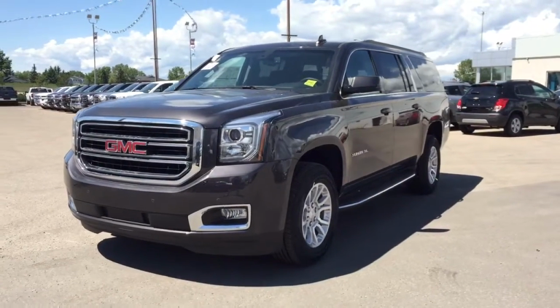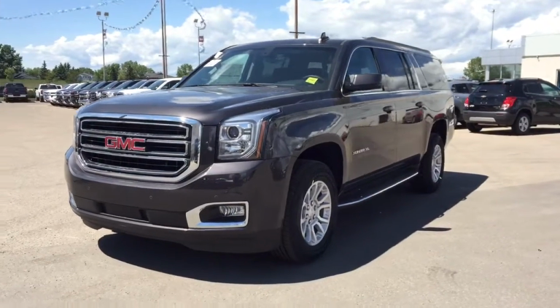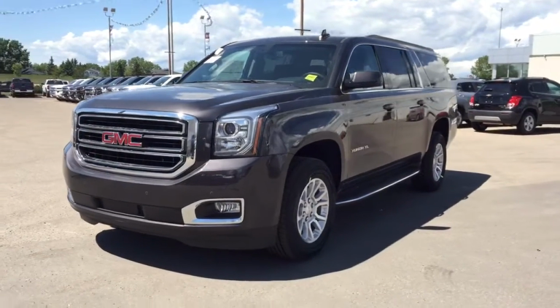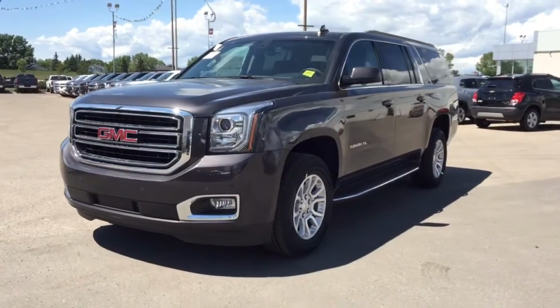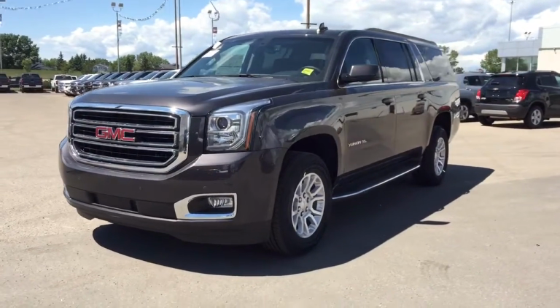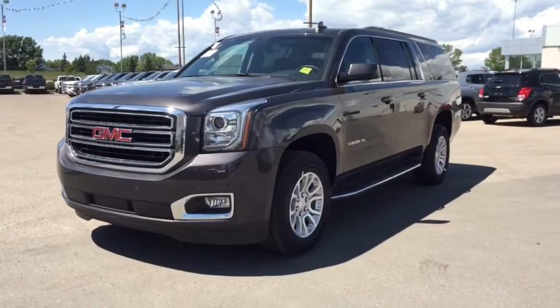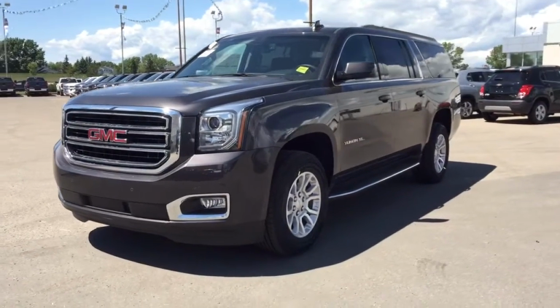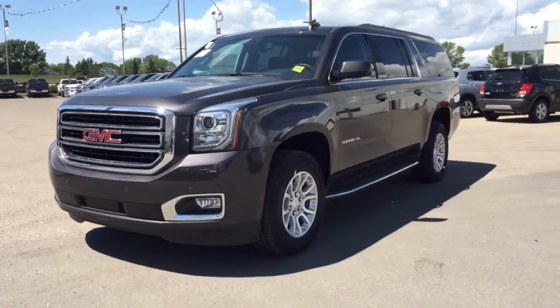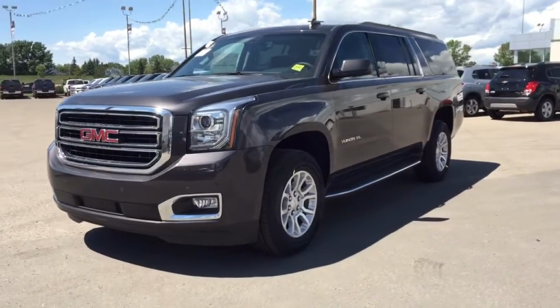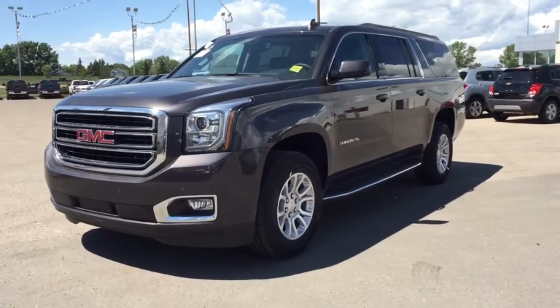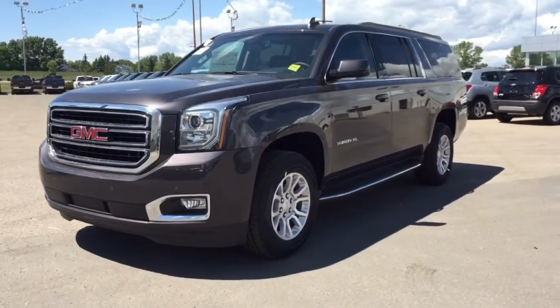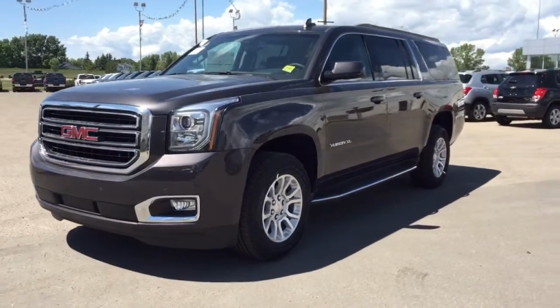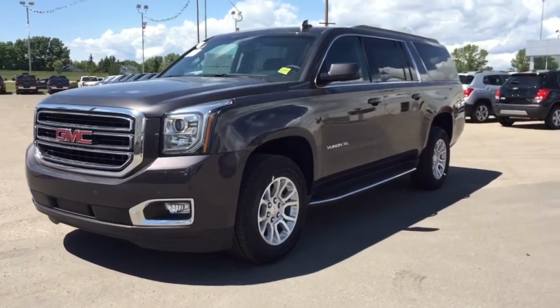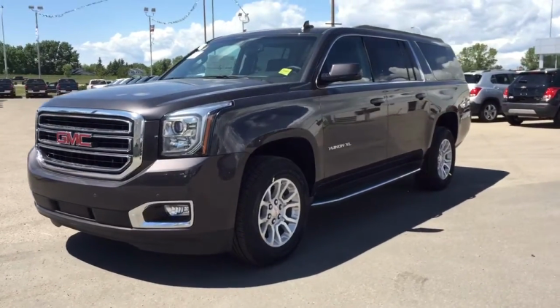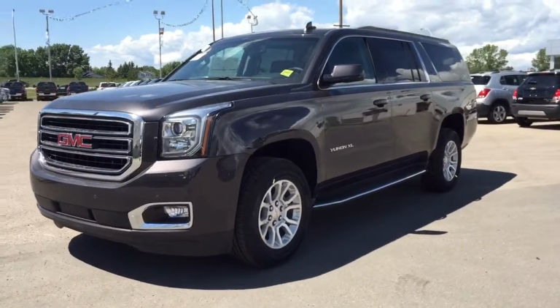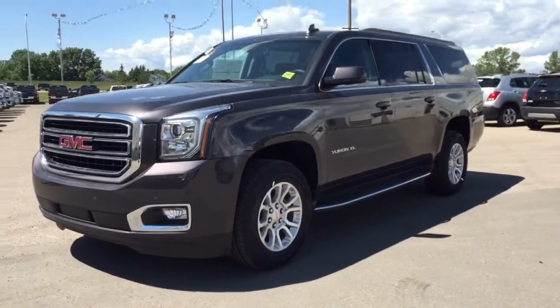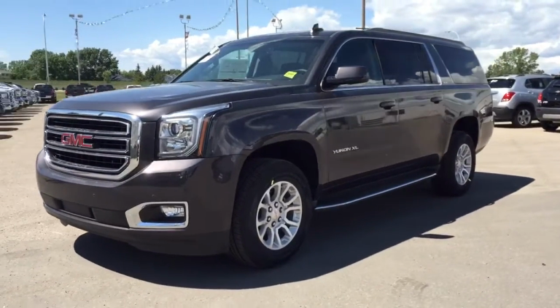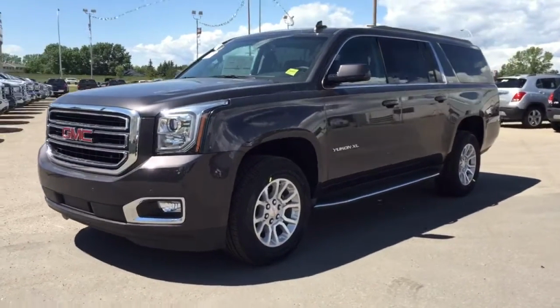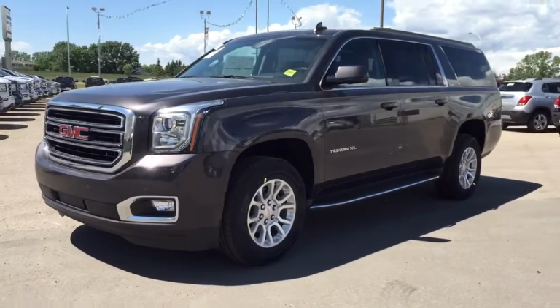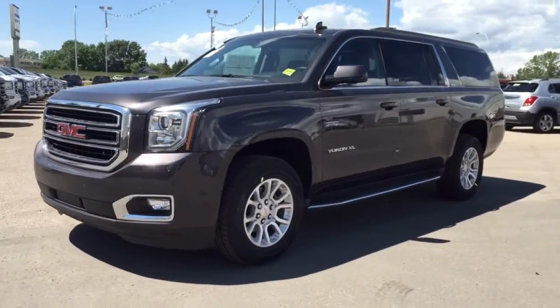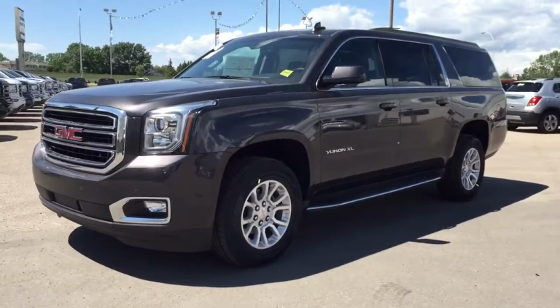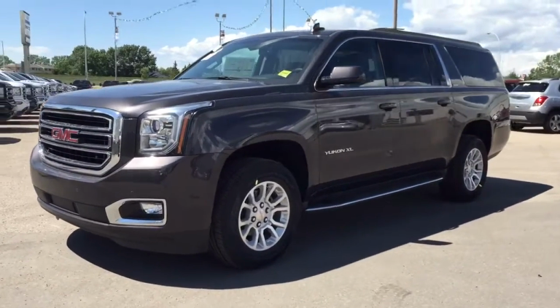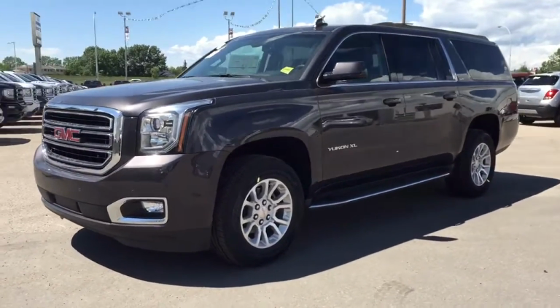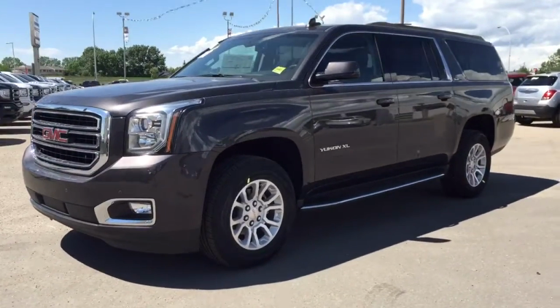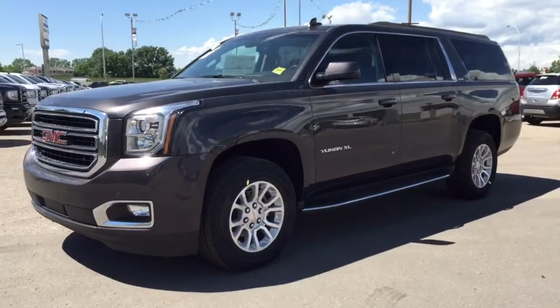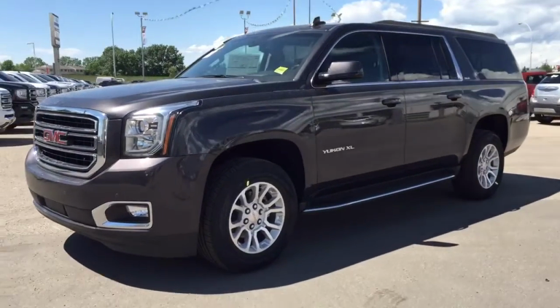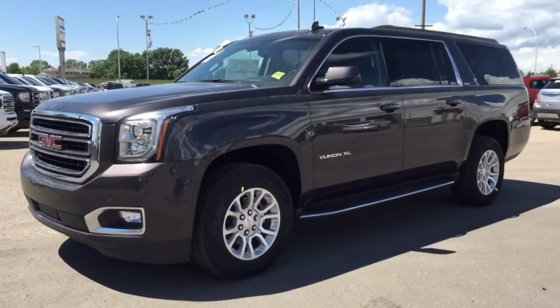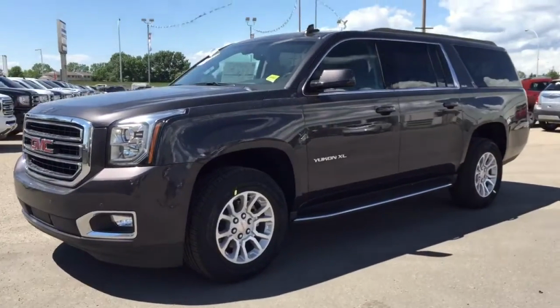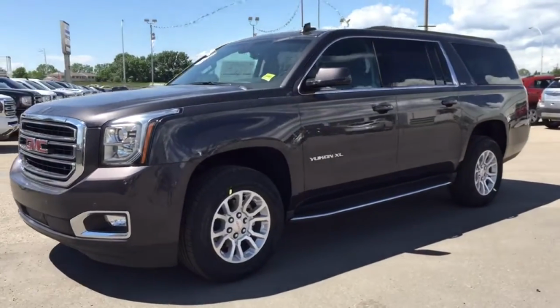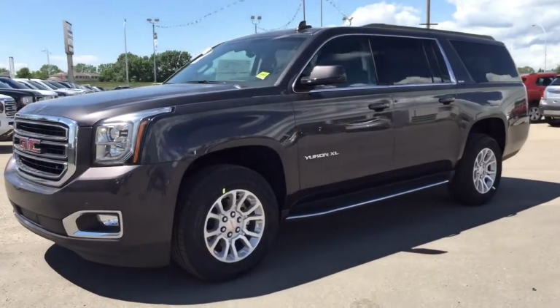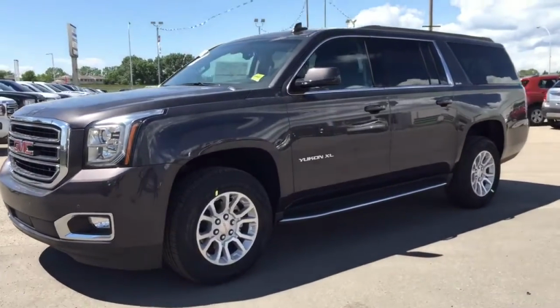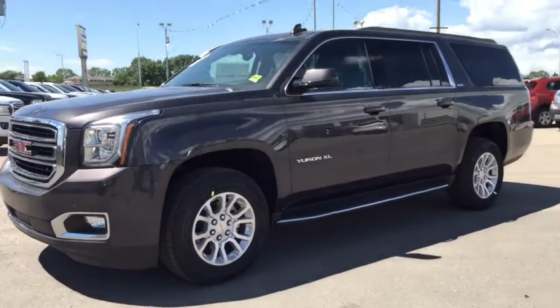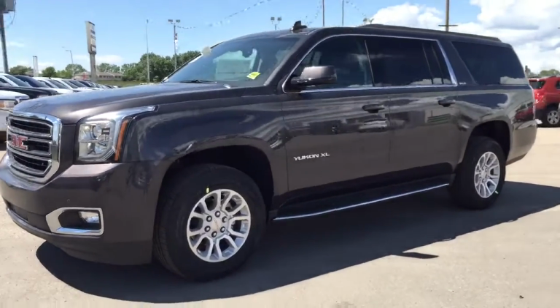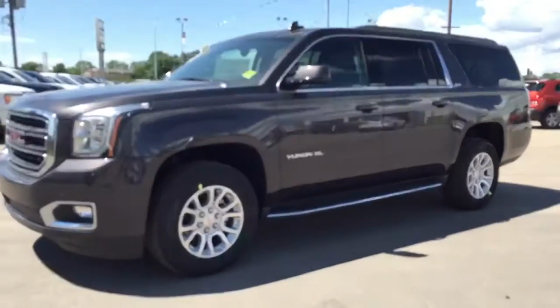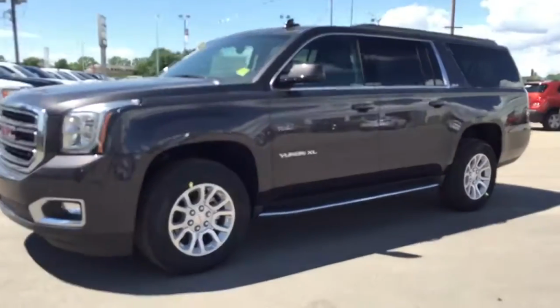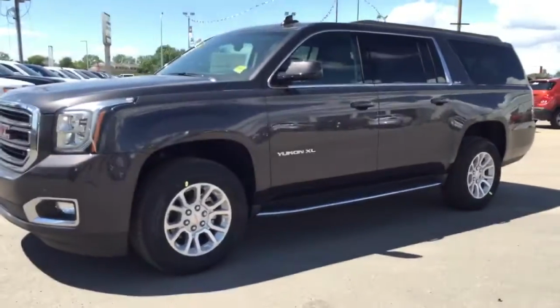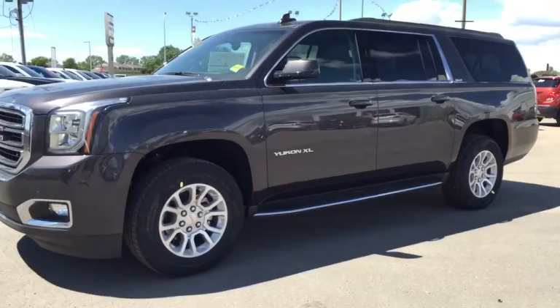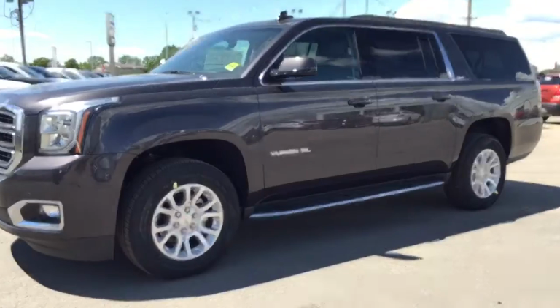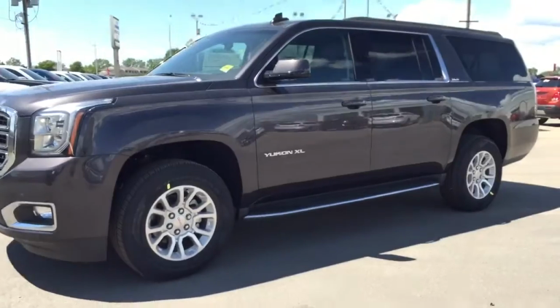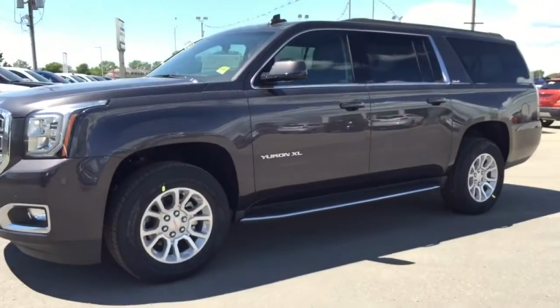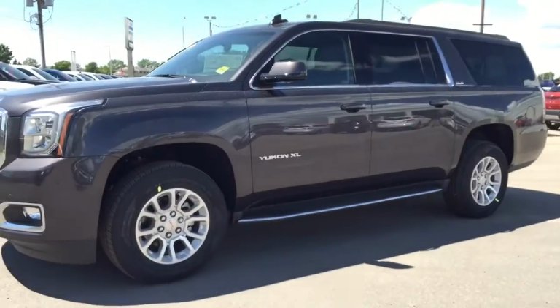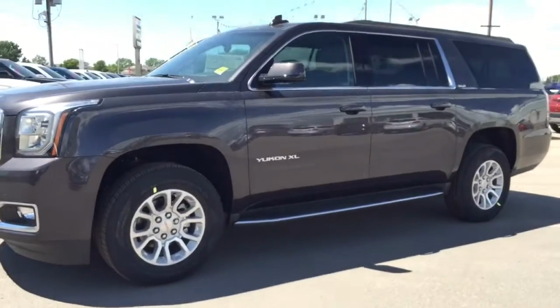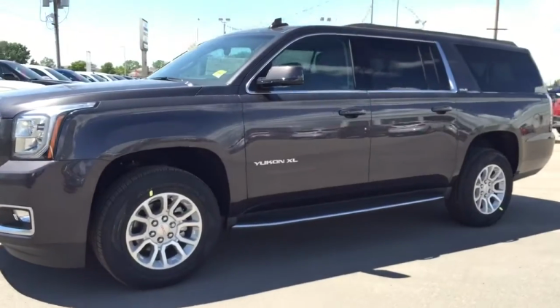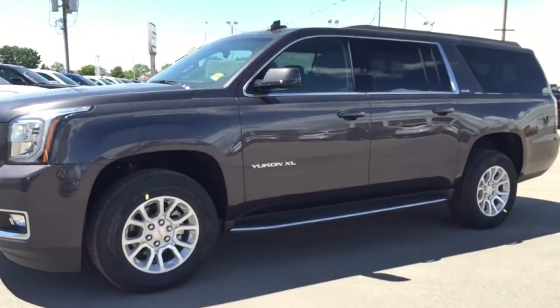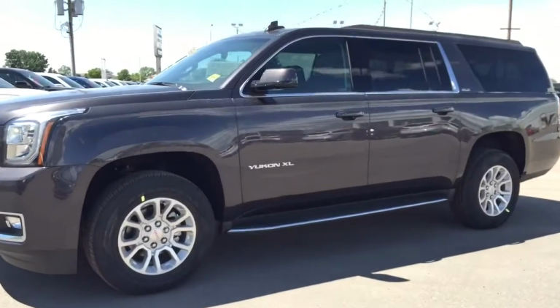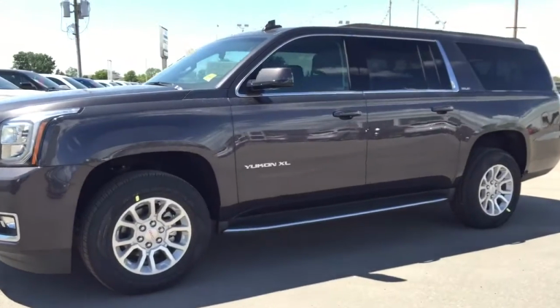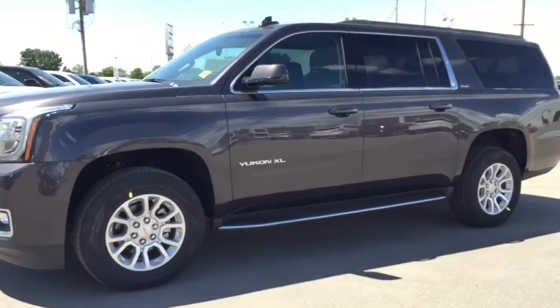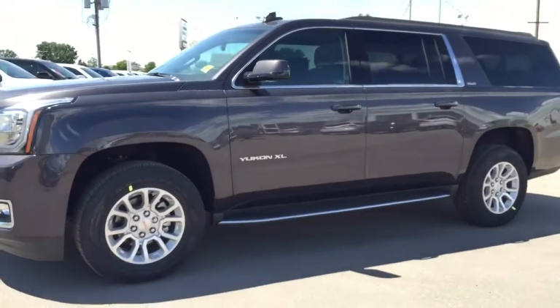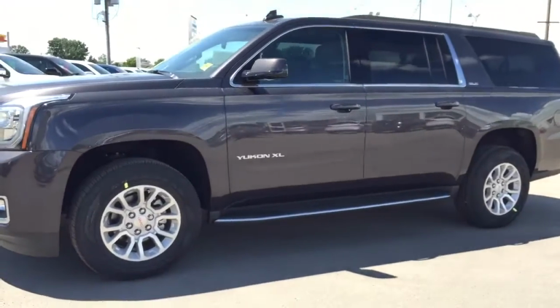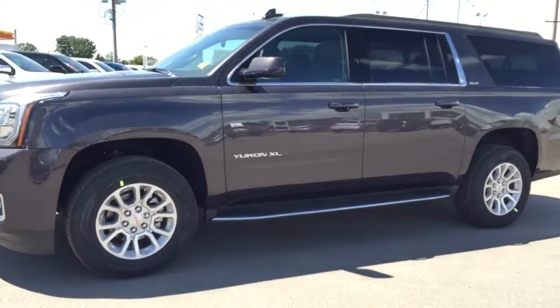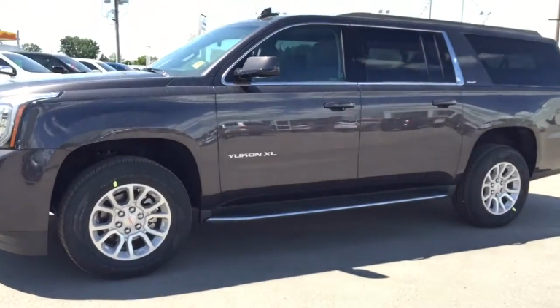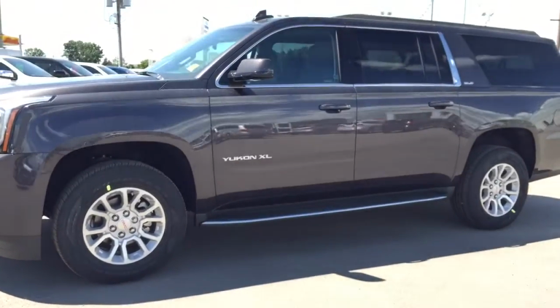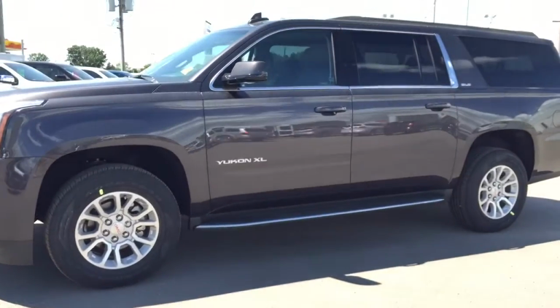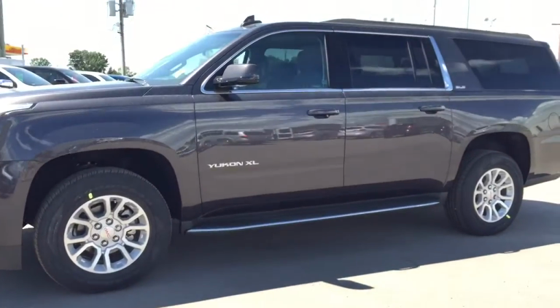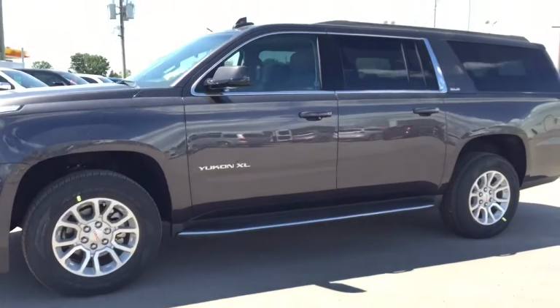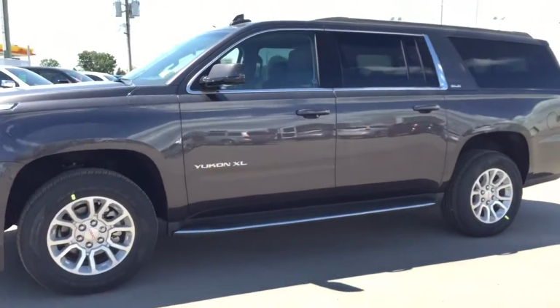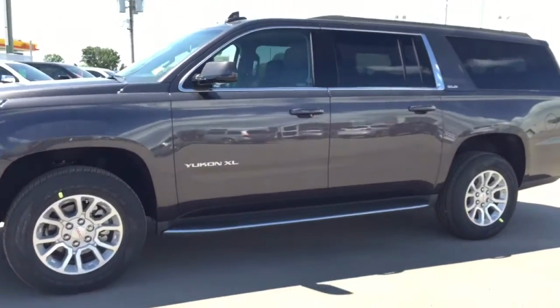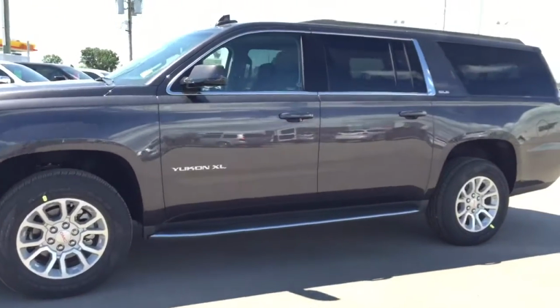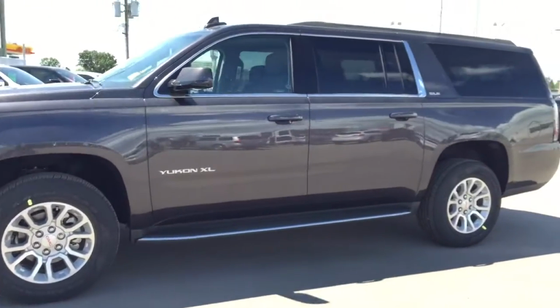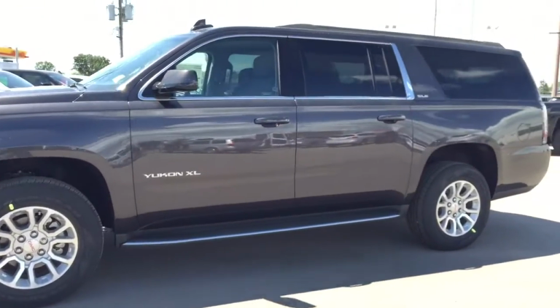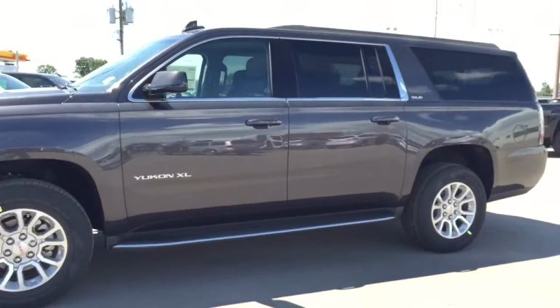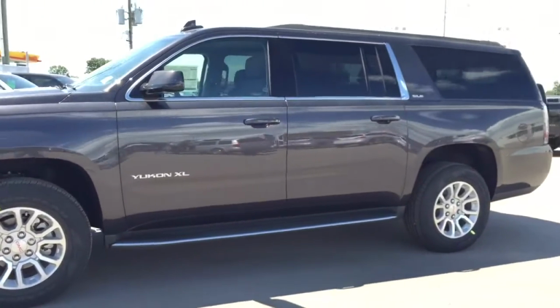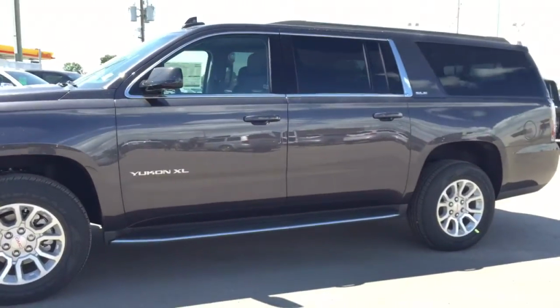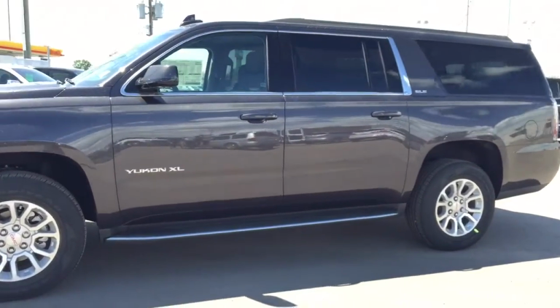Welcome to Davis Chevrolet. This is our all new 2016 GMC Yukon in the color Iridium.